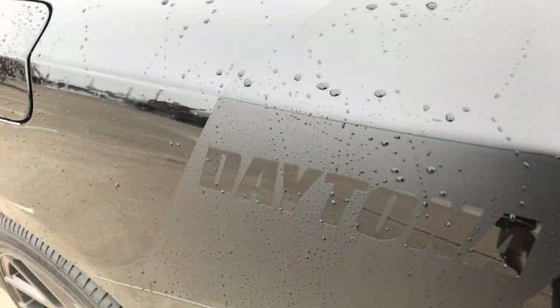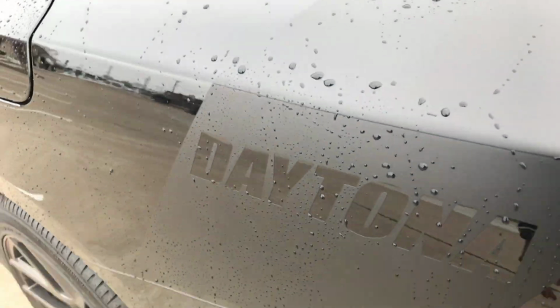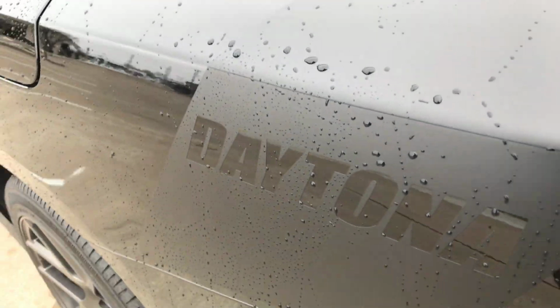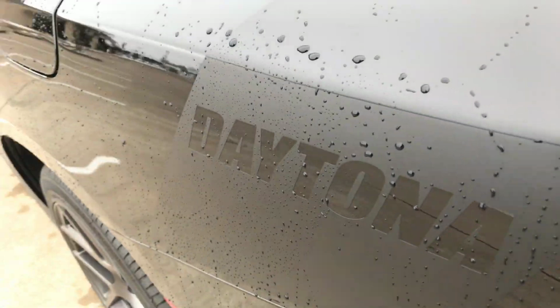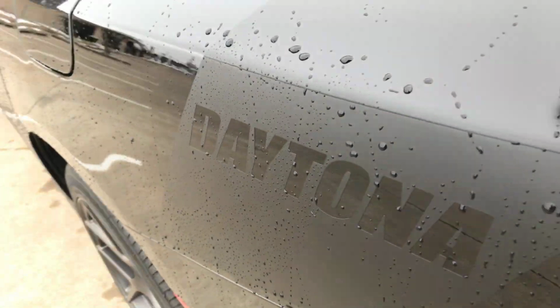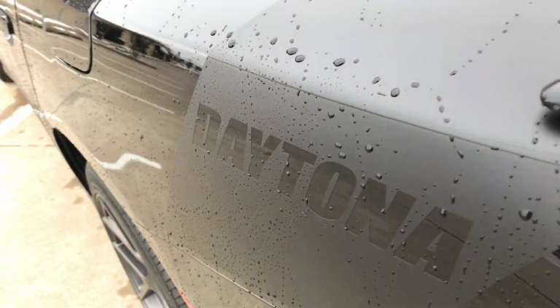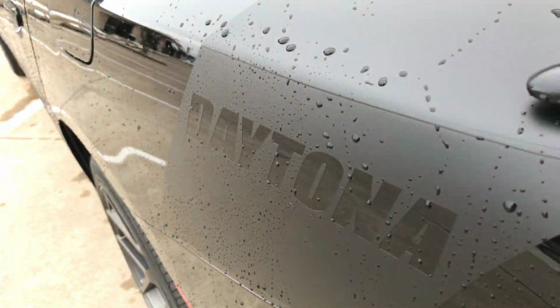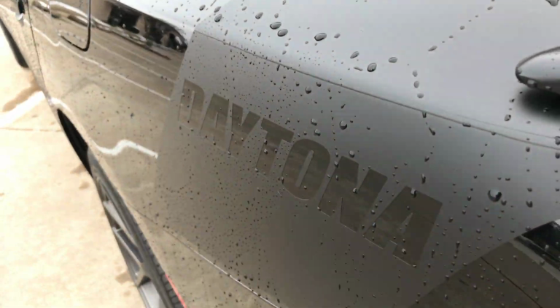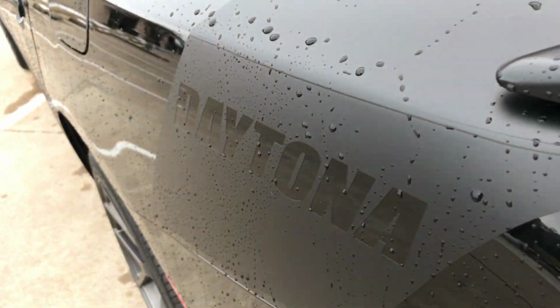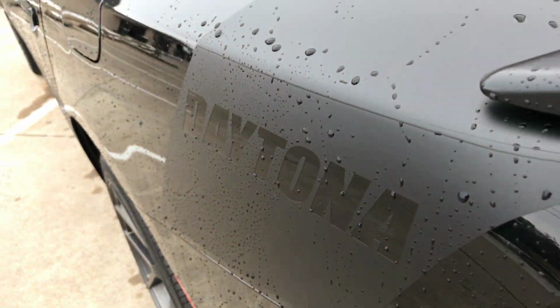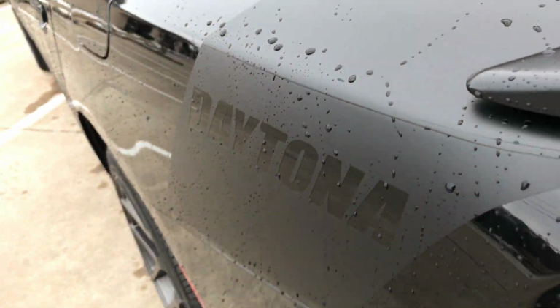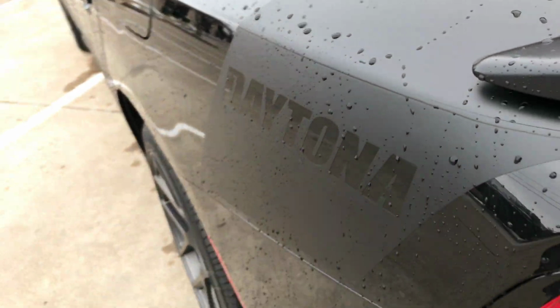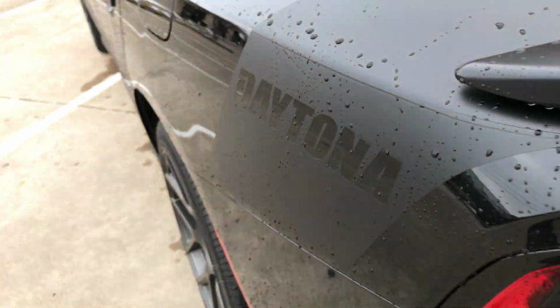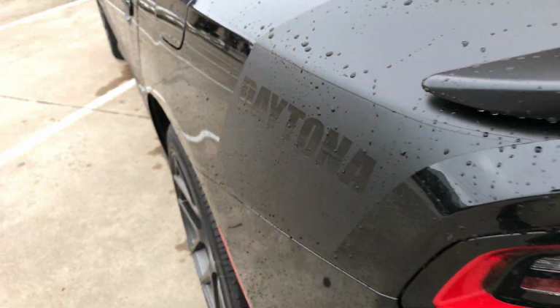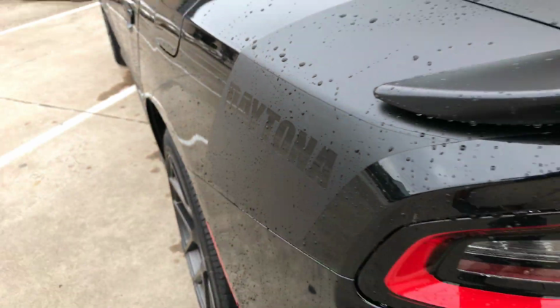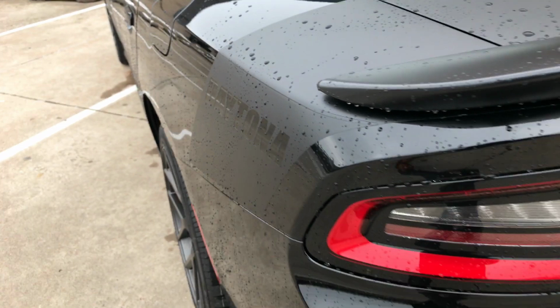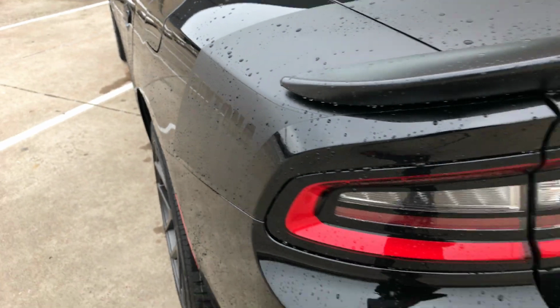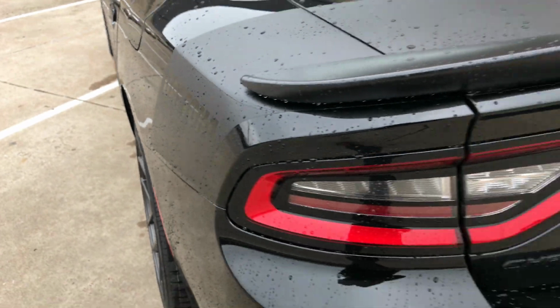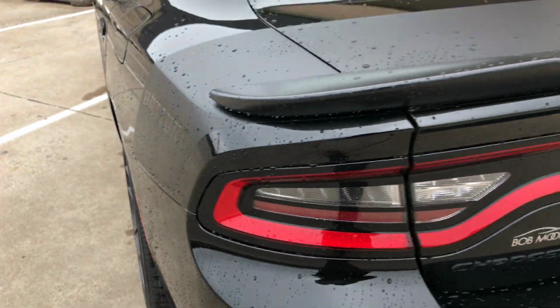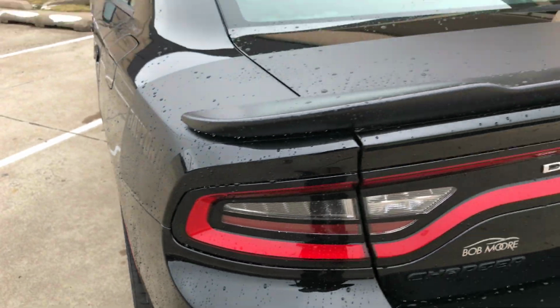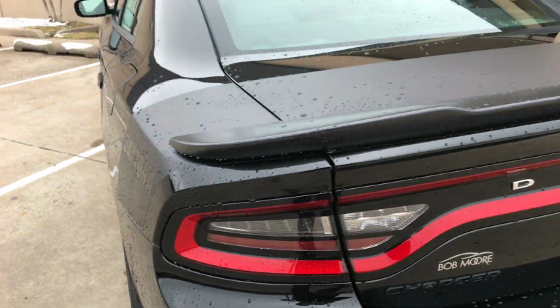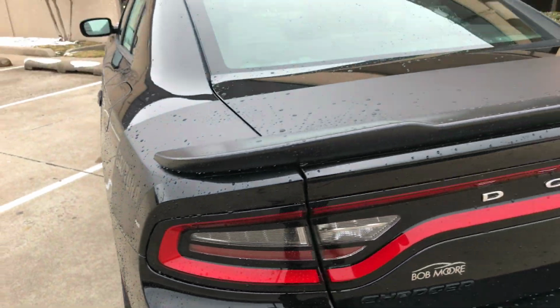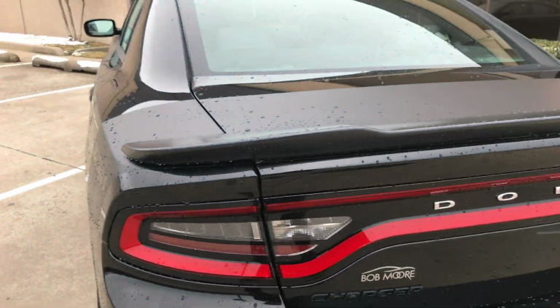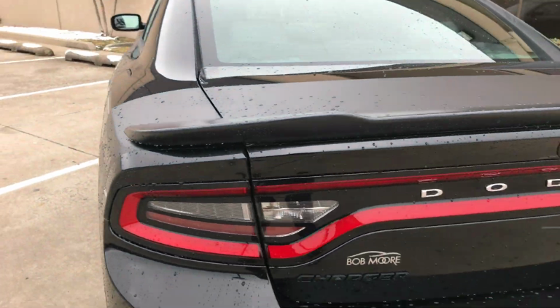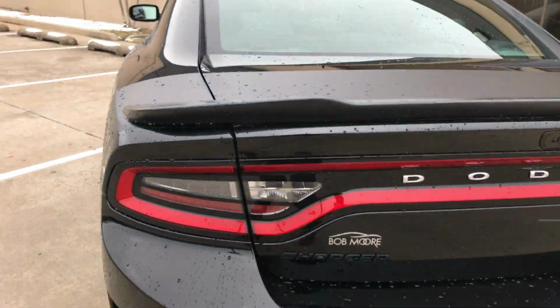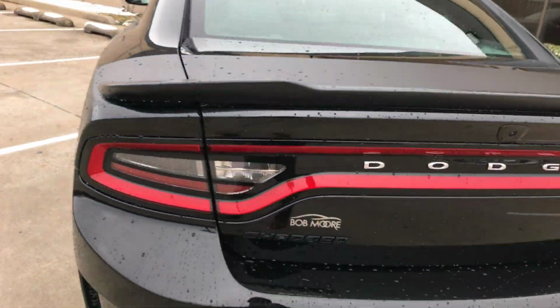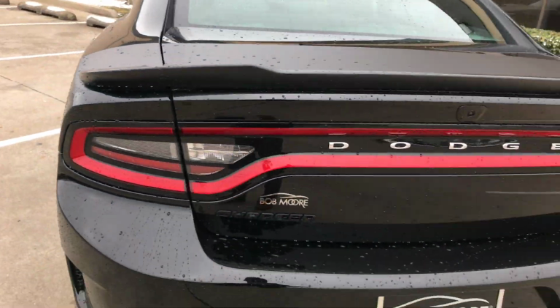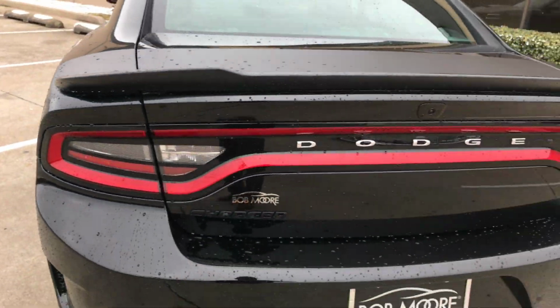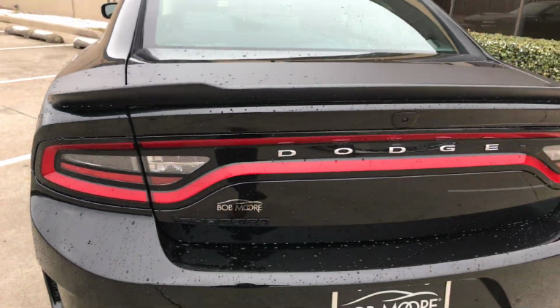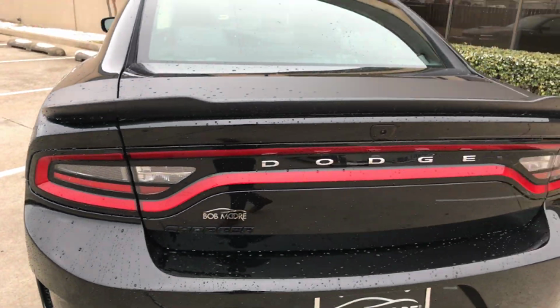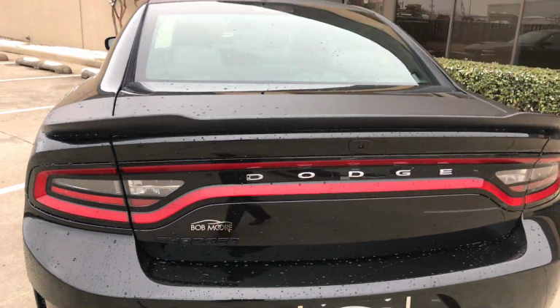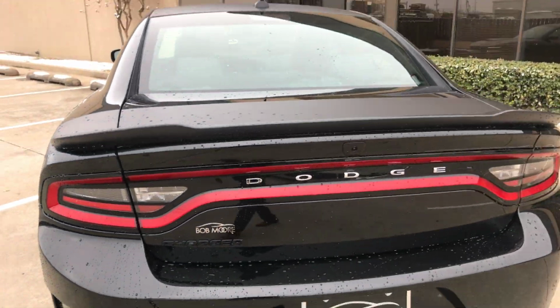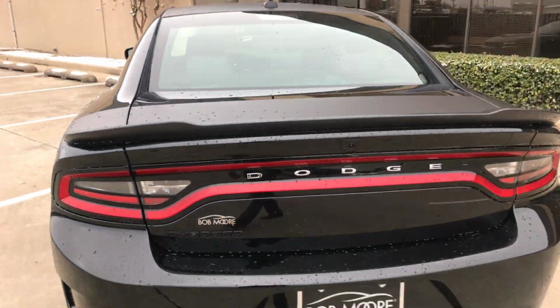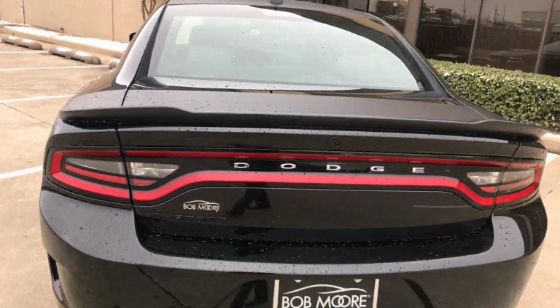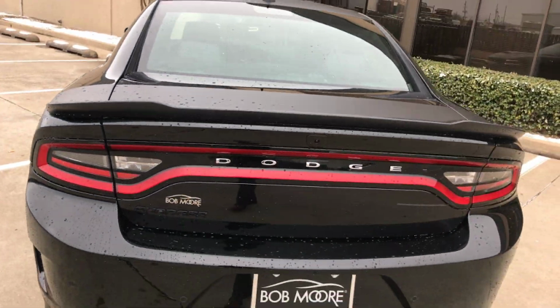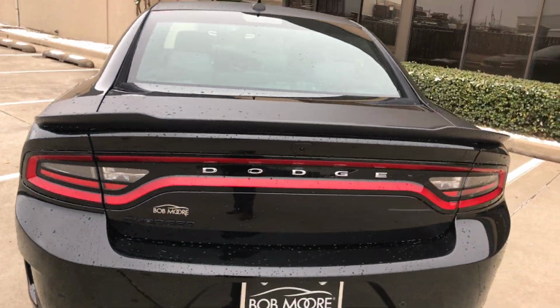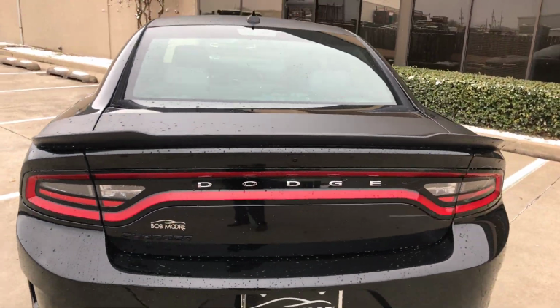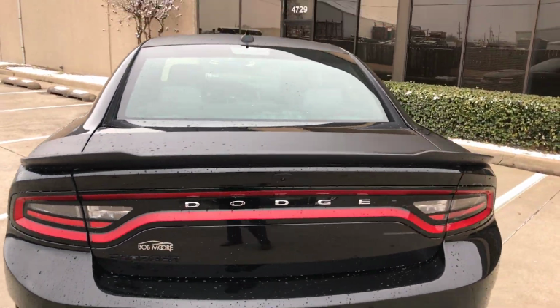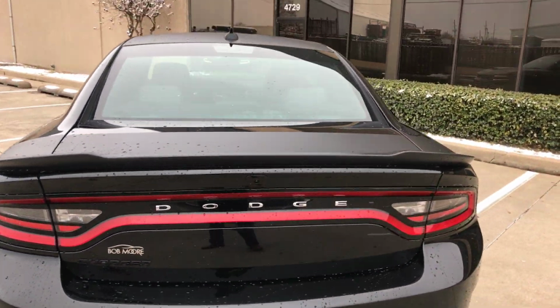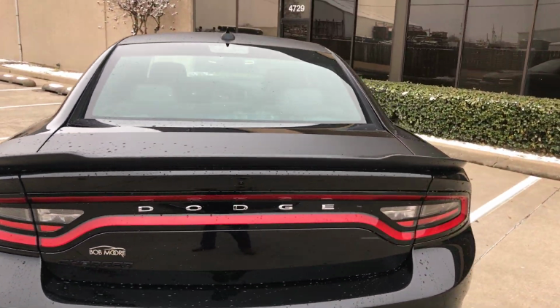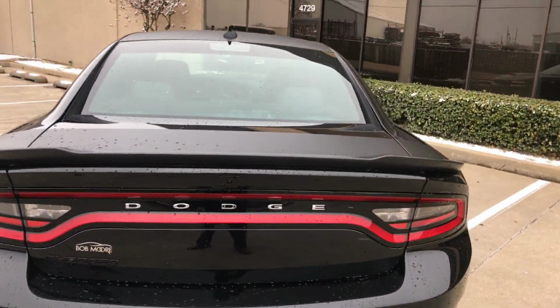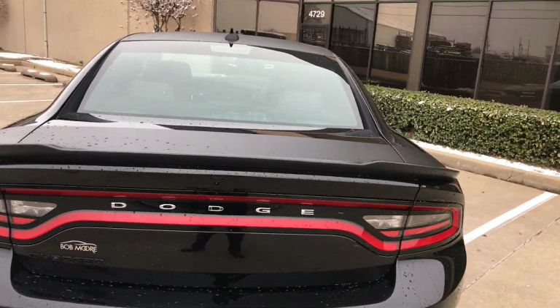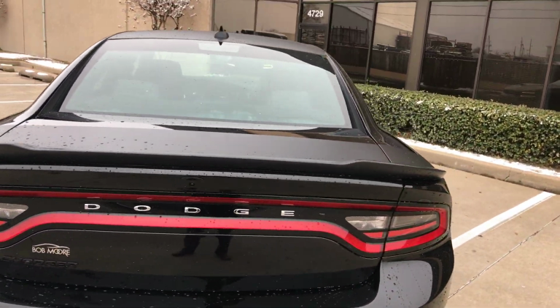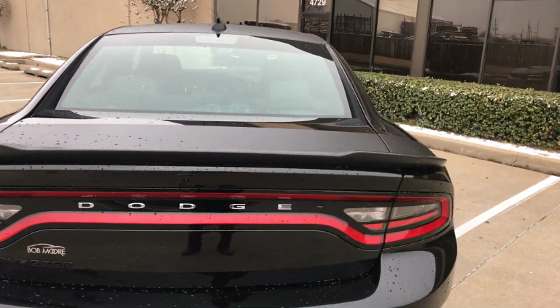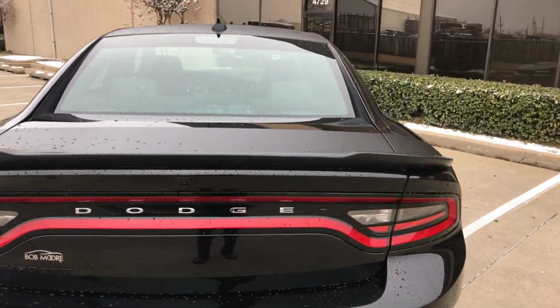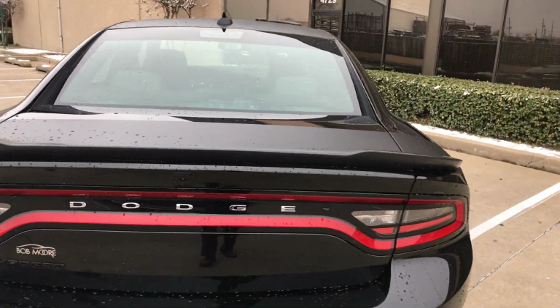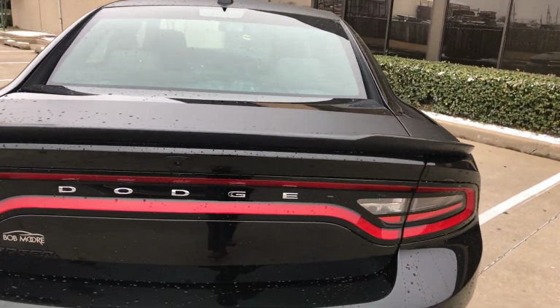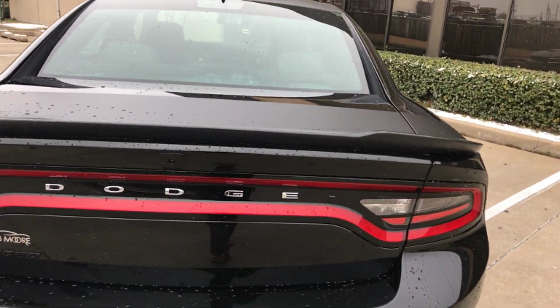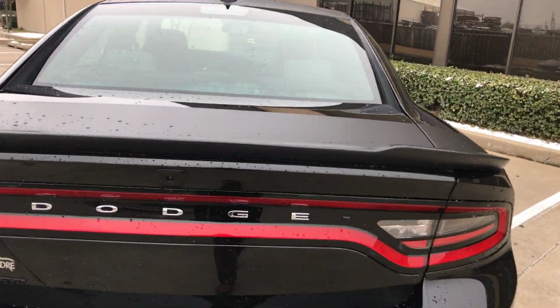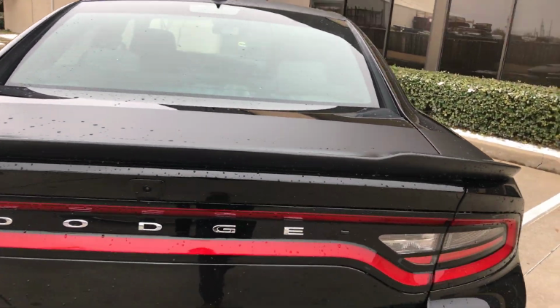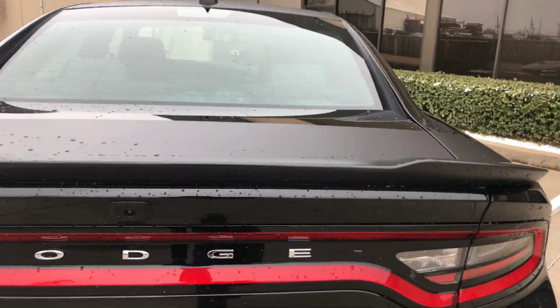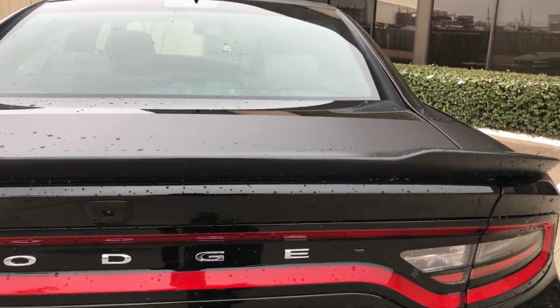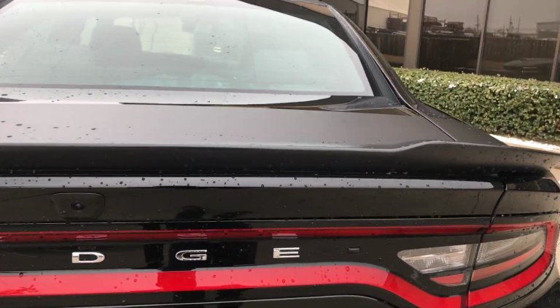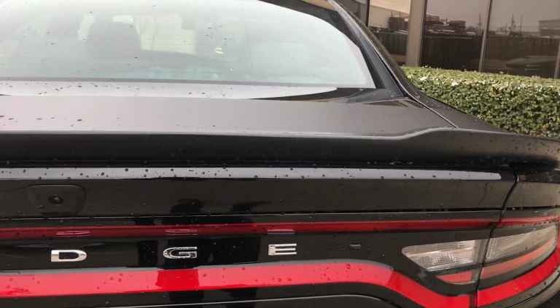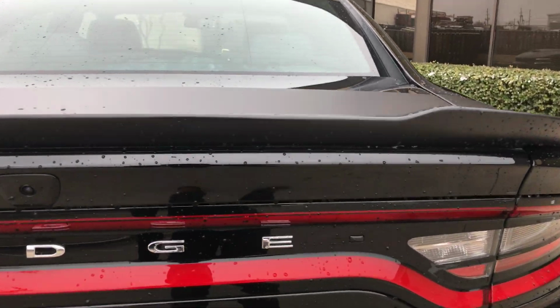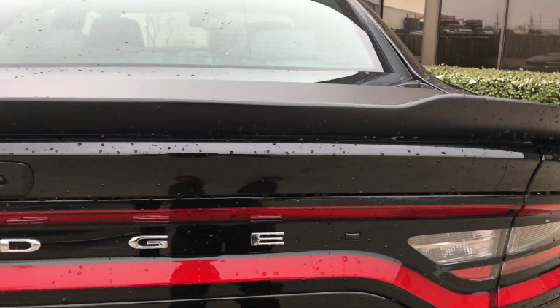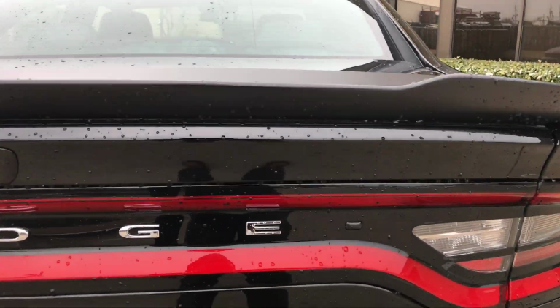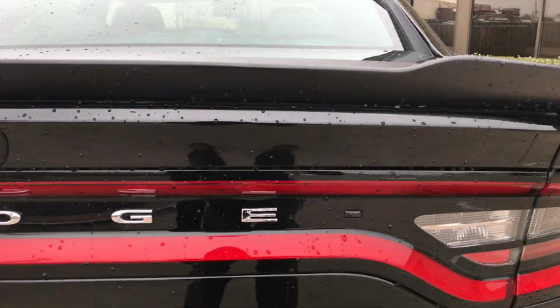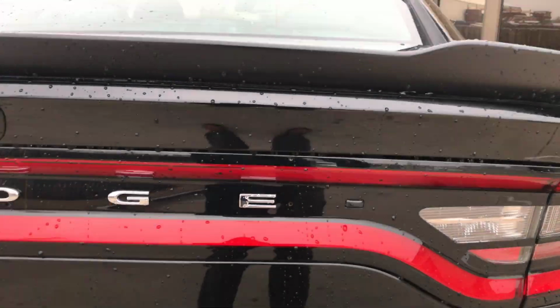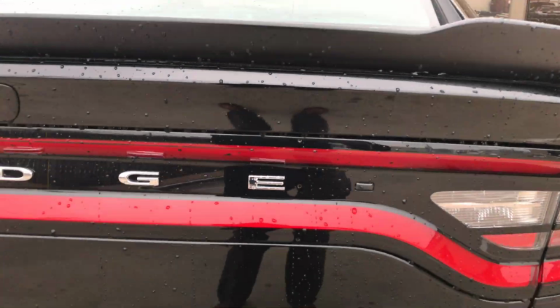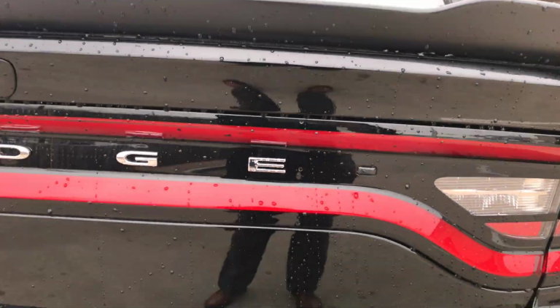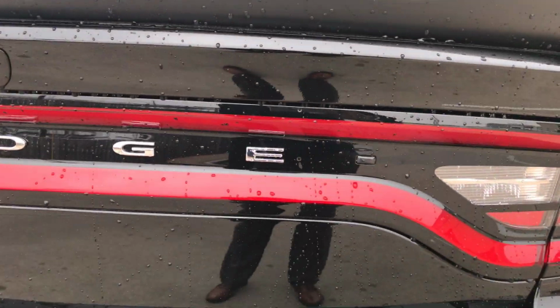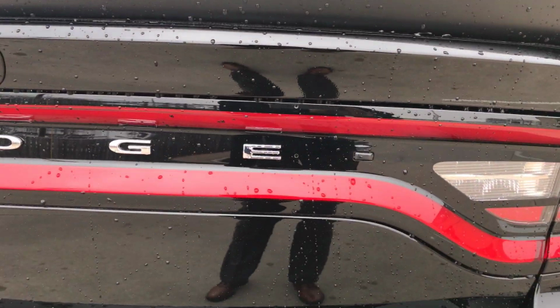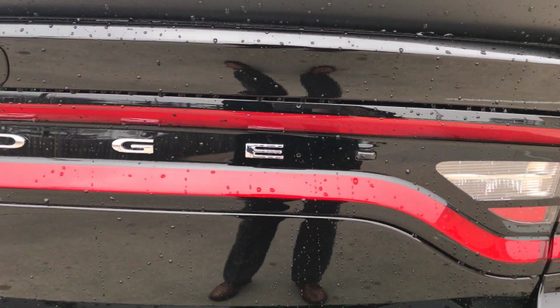The Daytona package has some badging on the outside that definitely lets you know the difference when you're on the road.